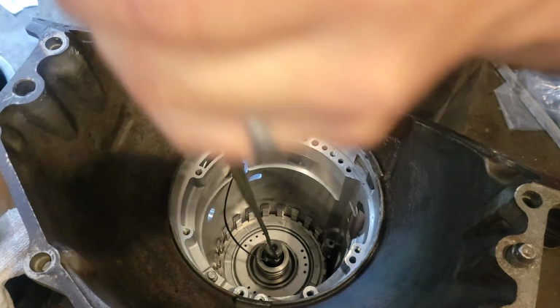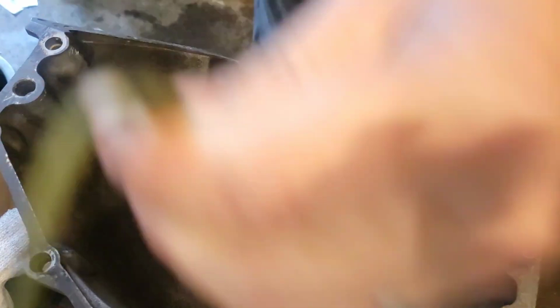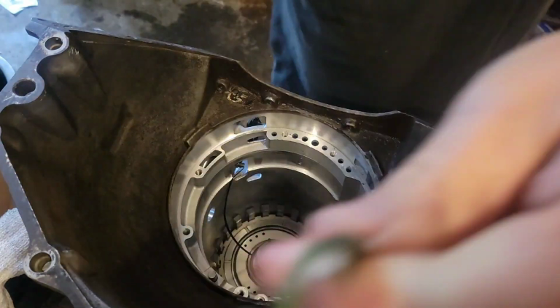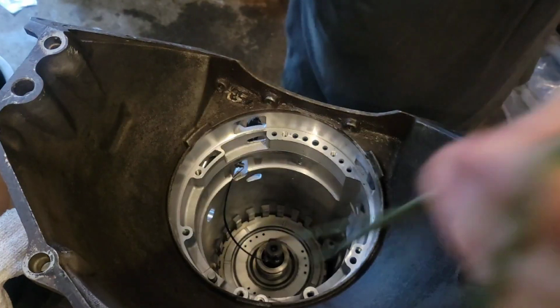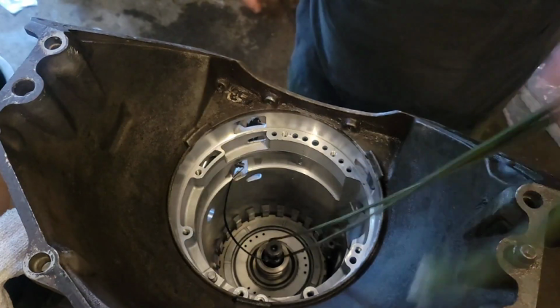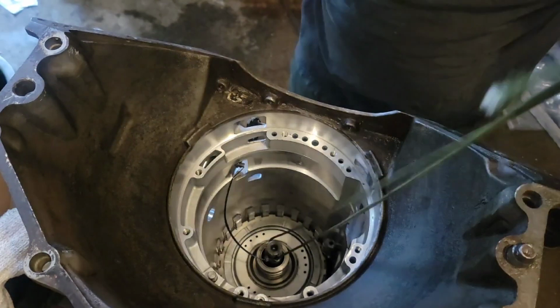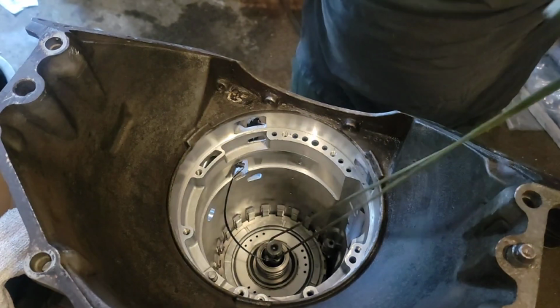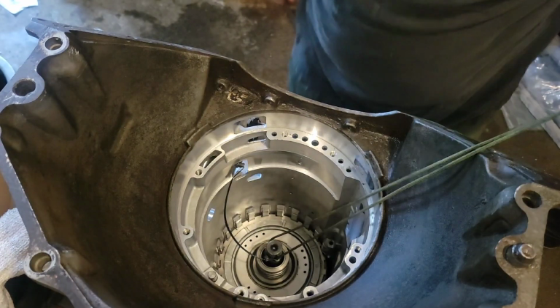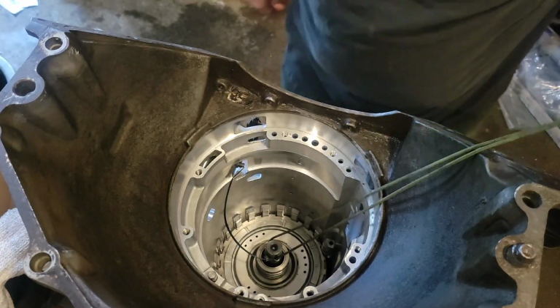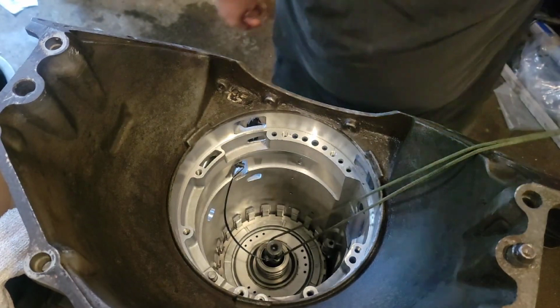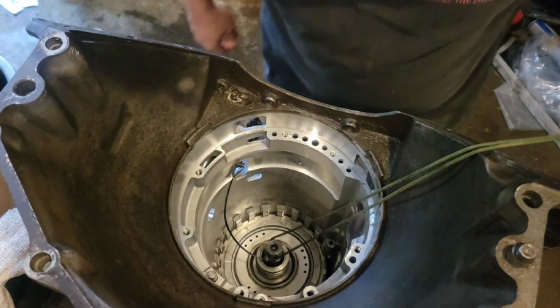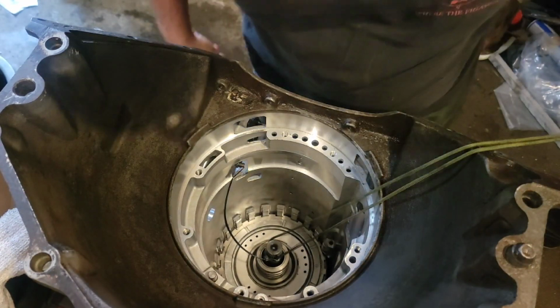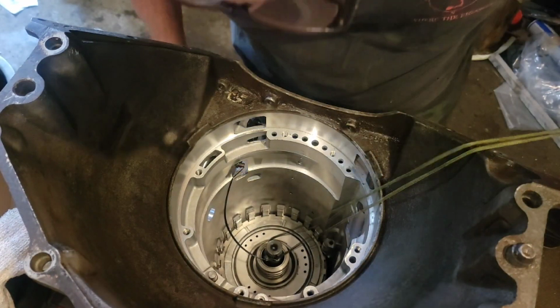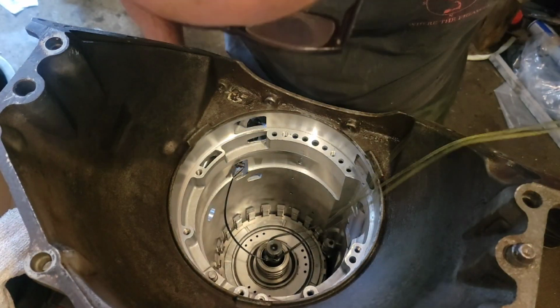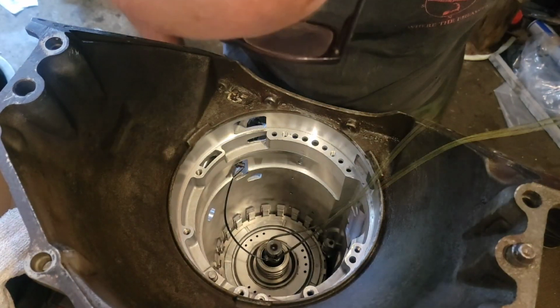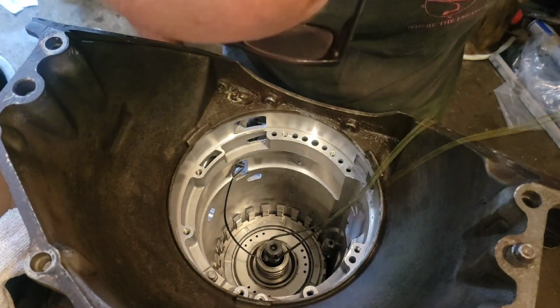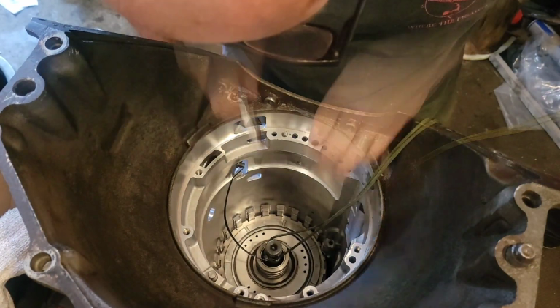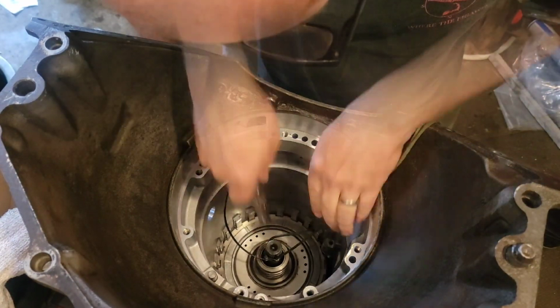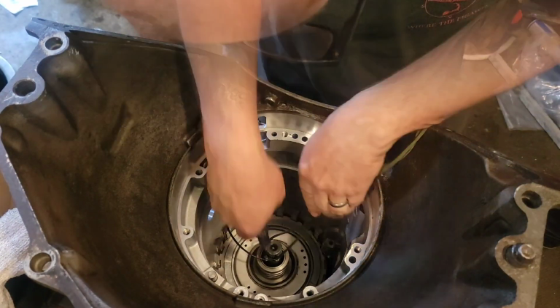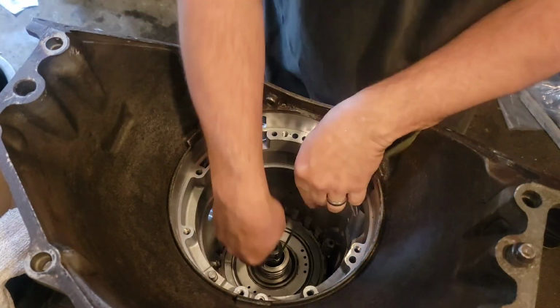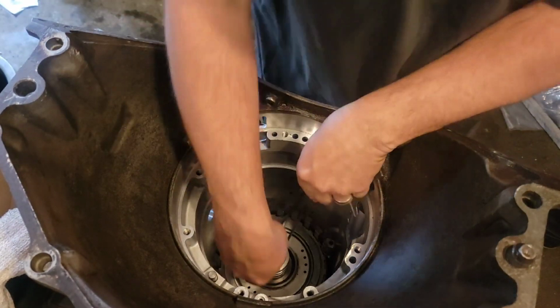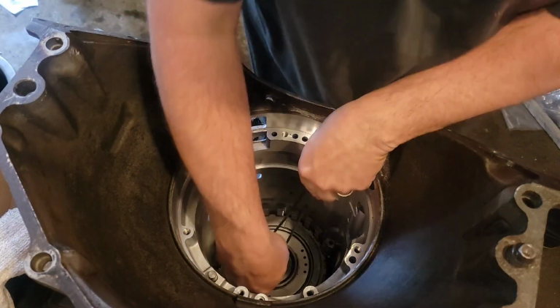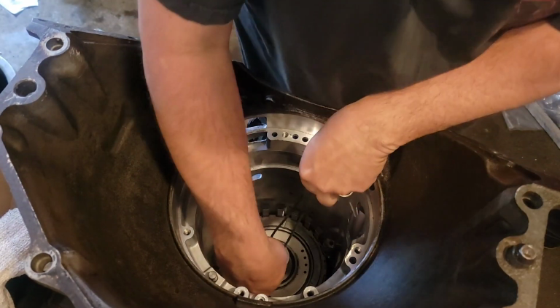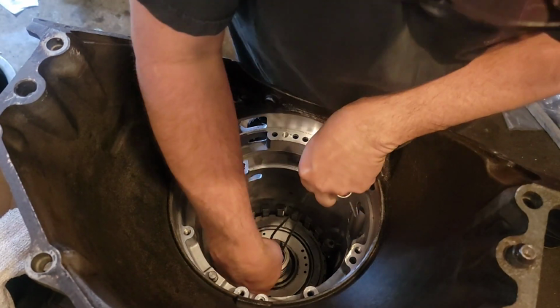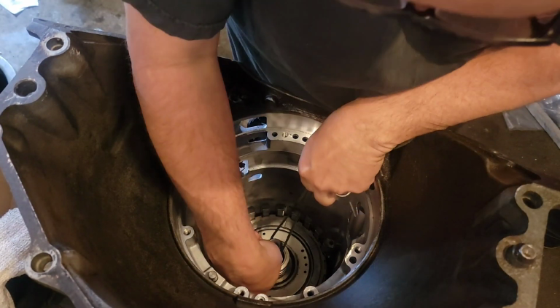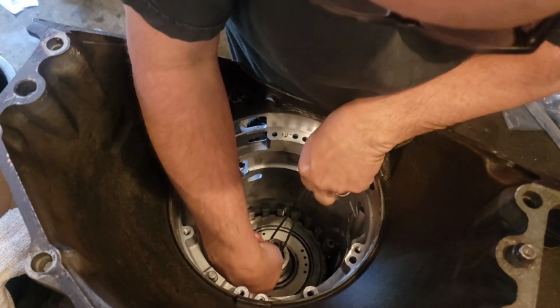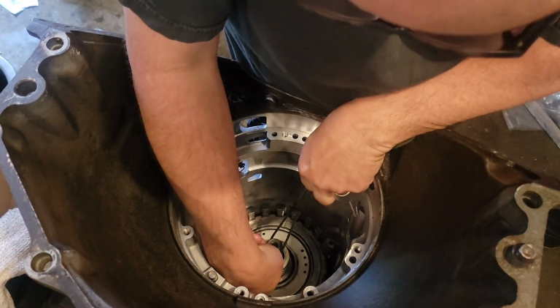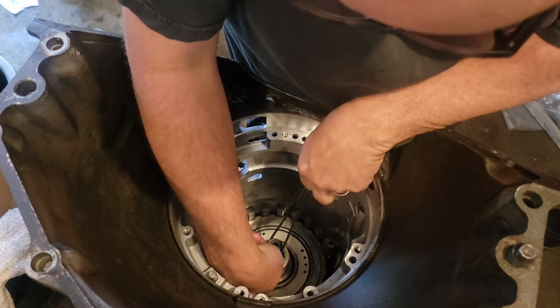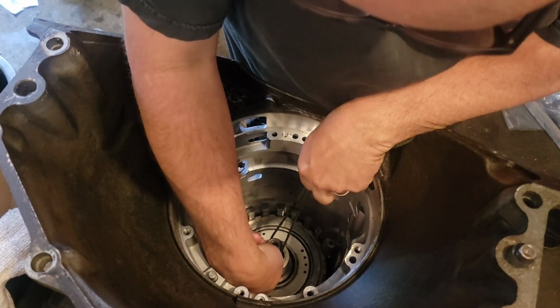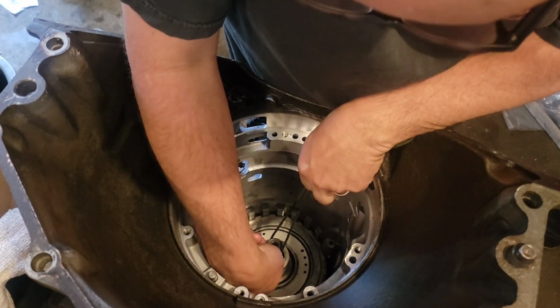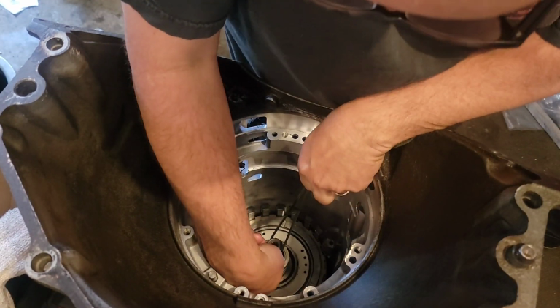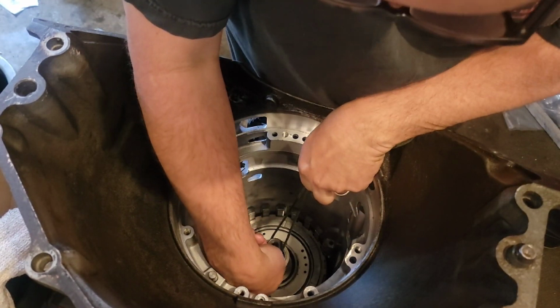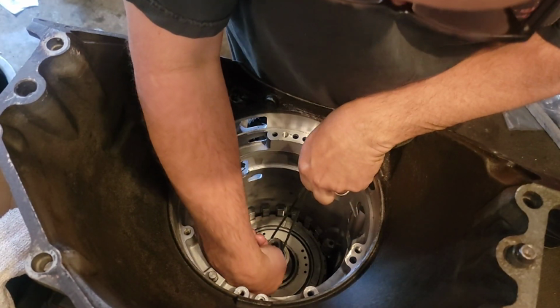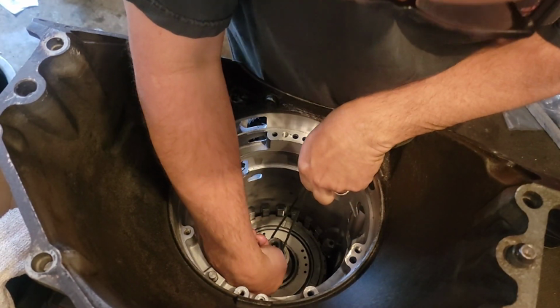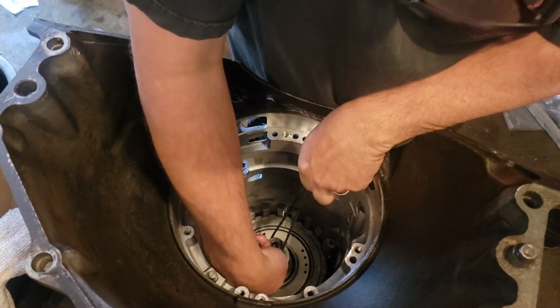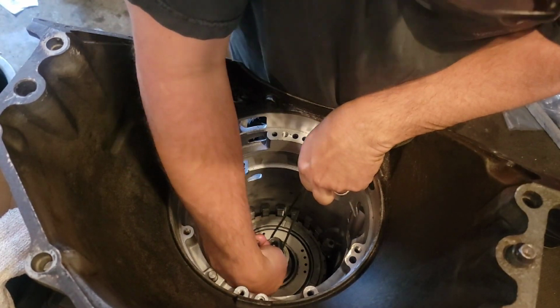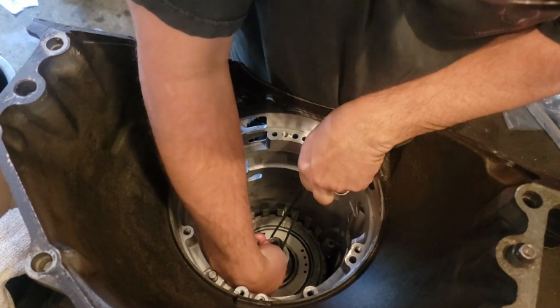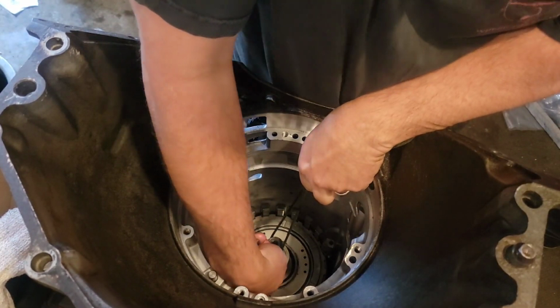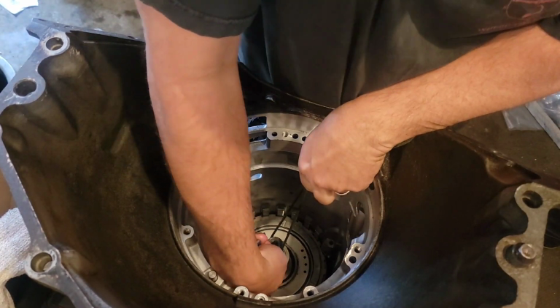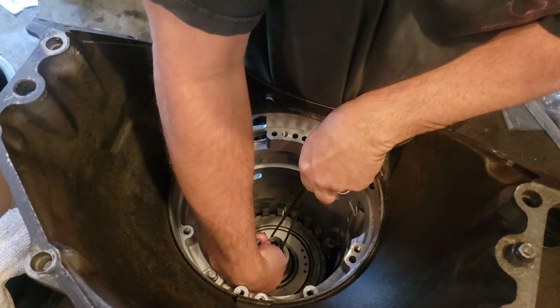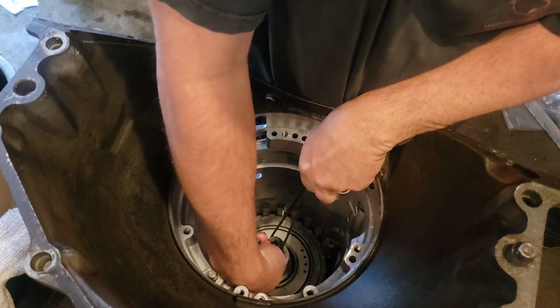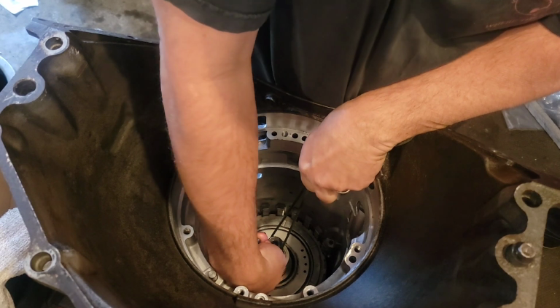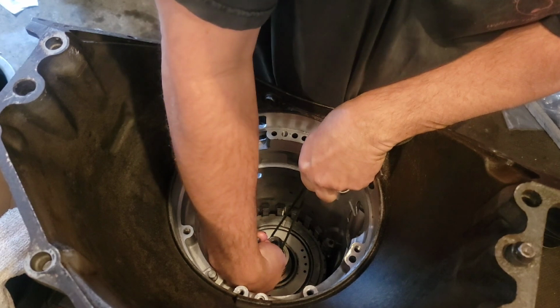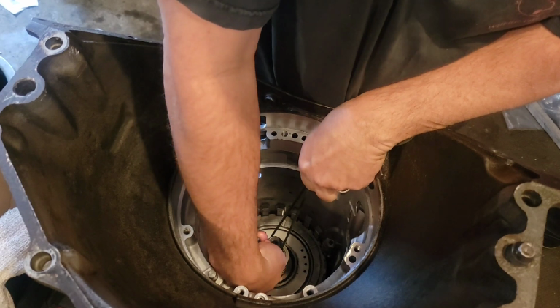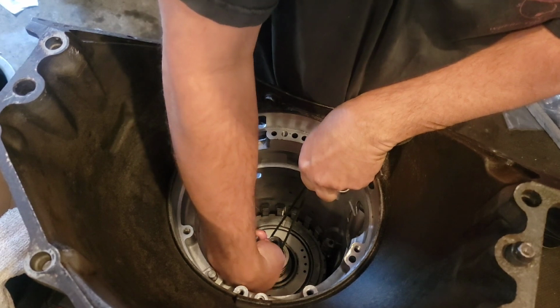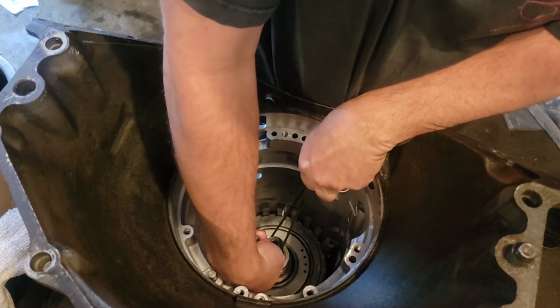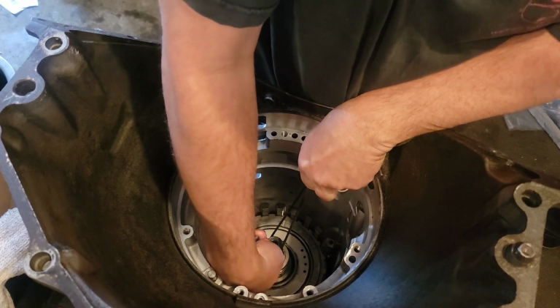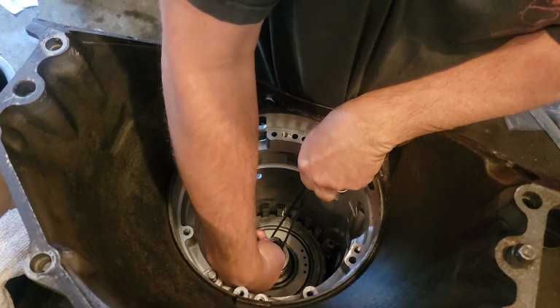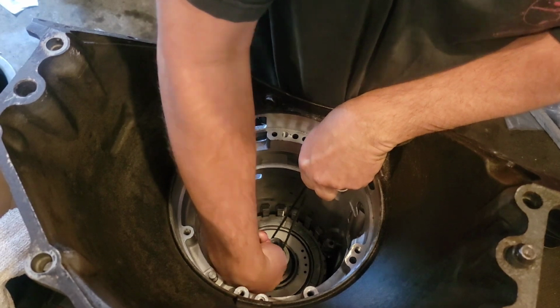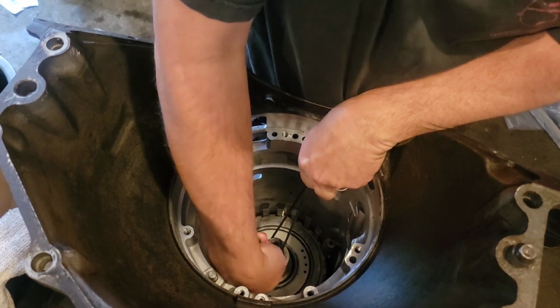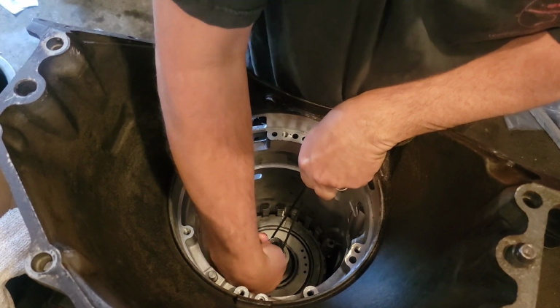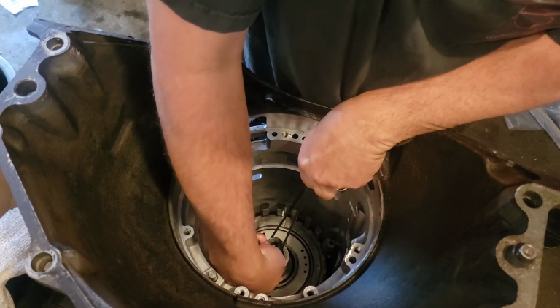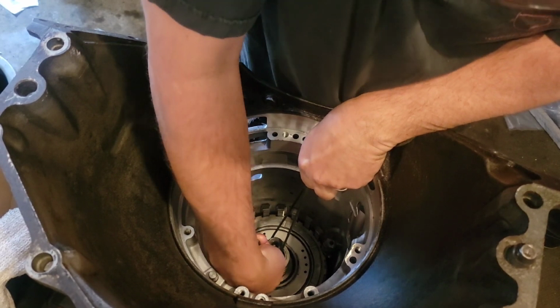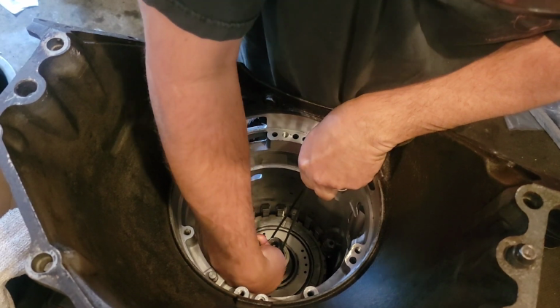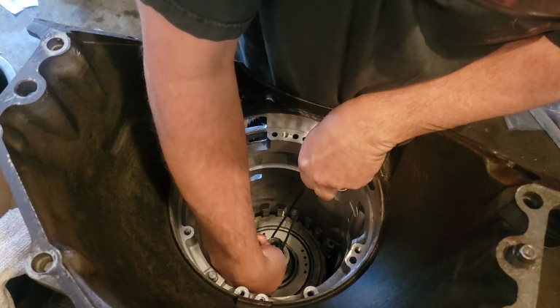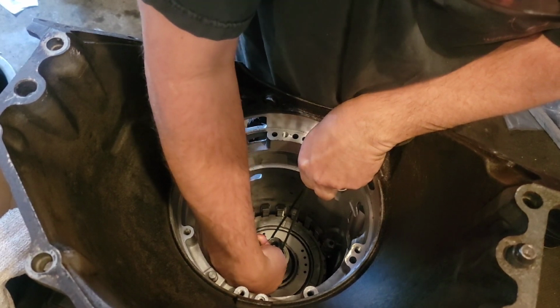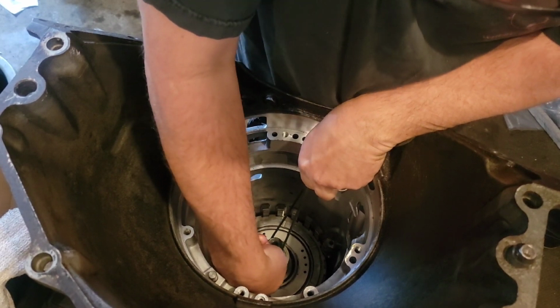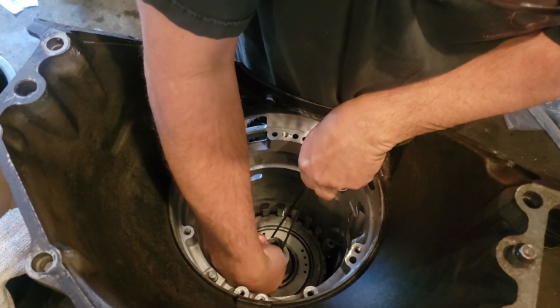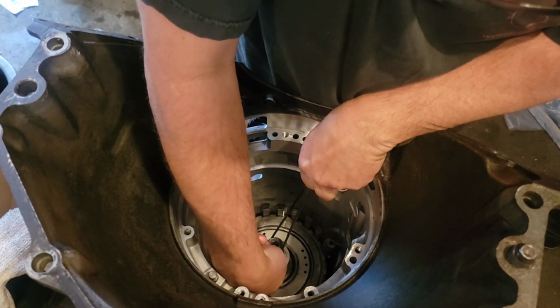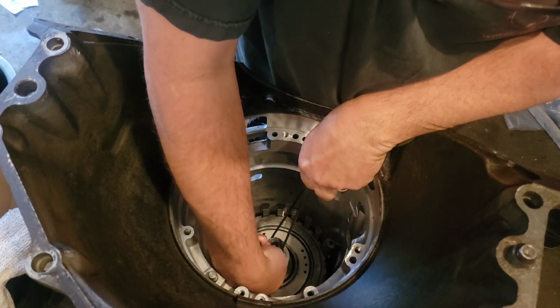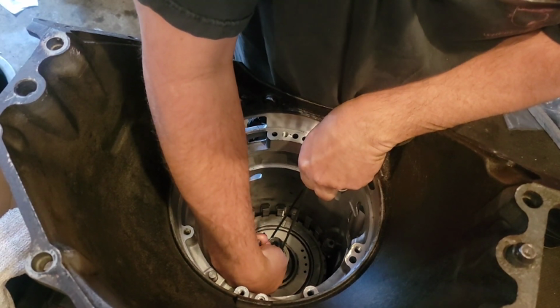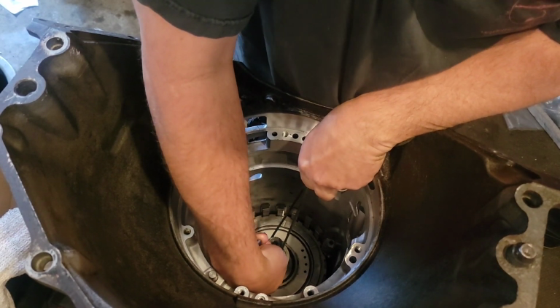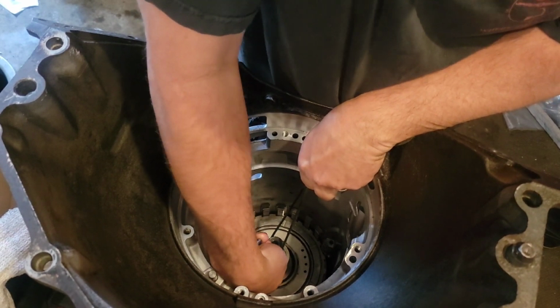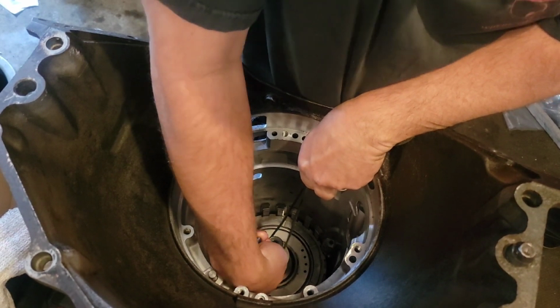That worked pretty freaking good. Cut the zip tie out.